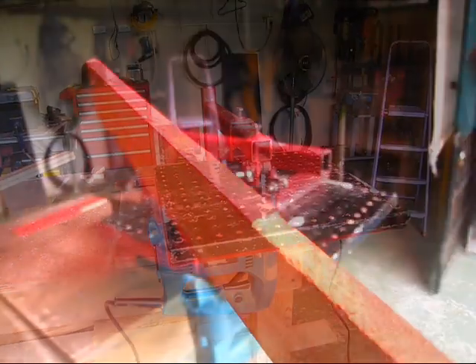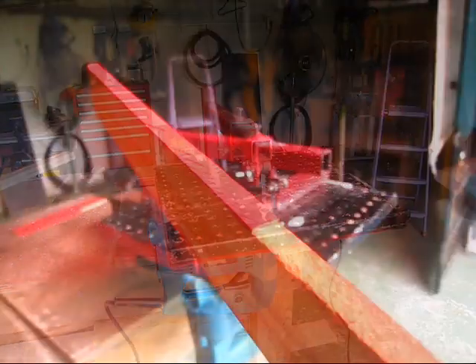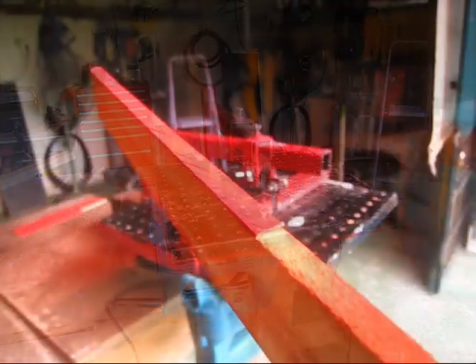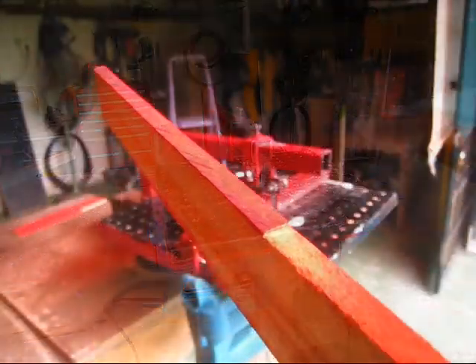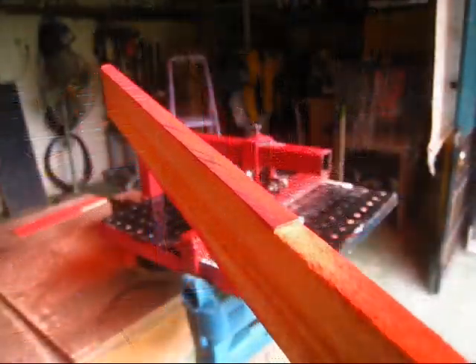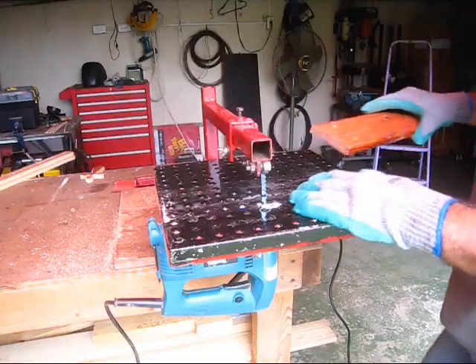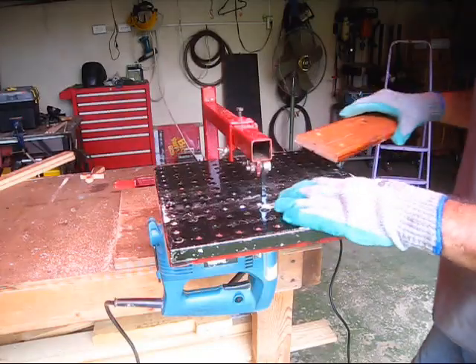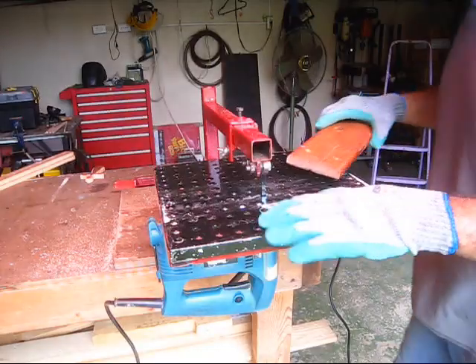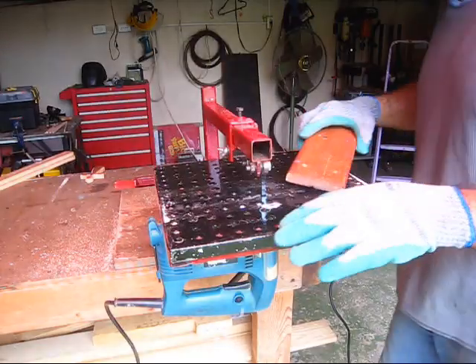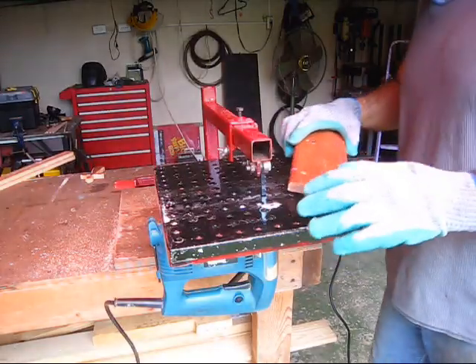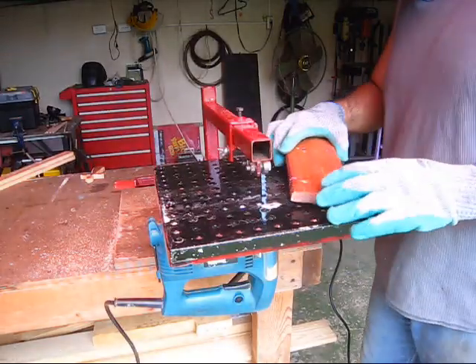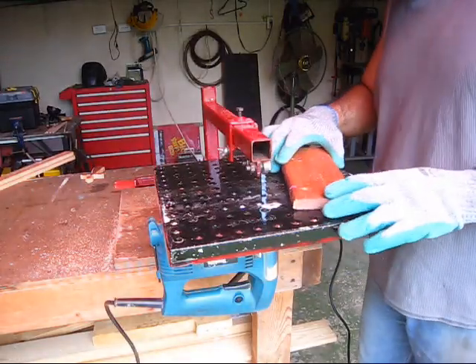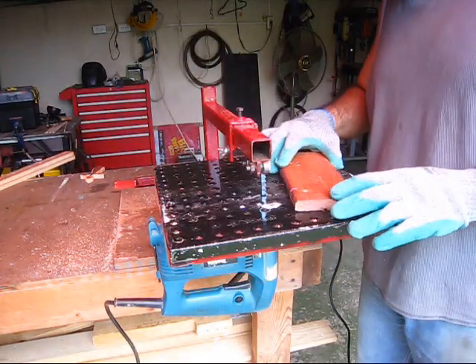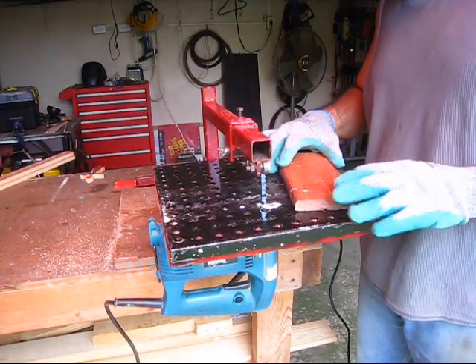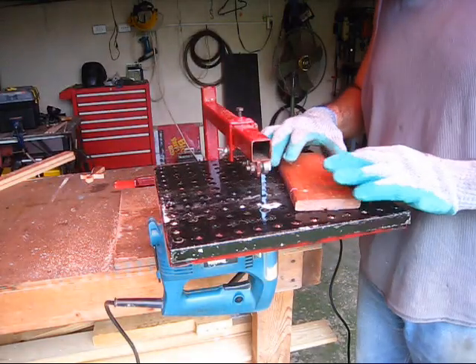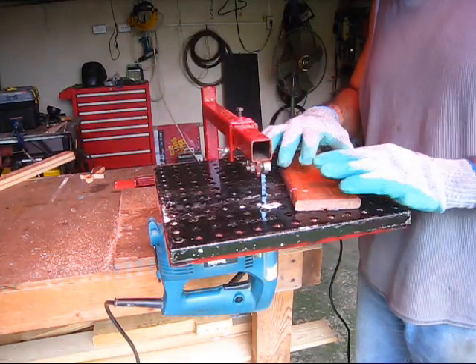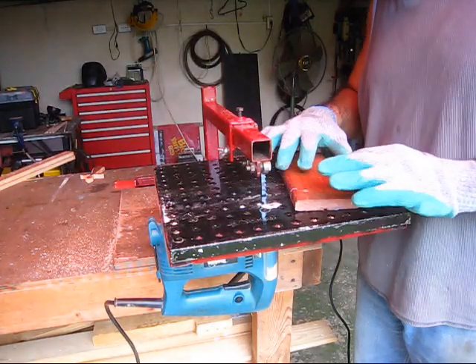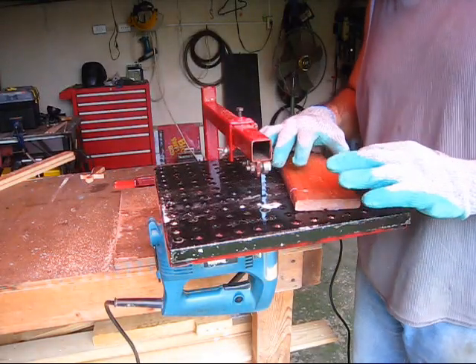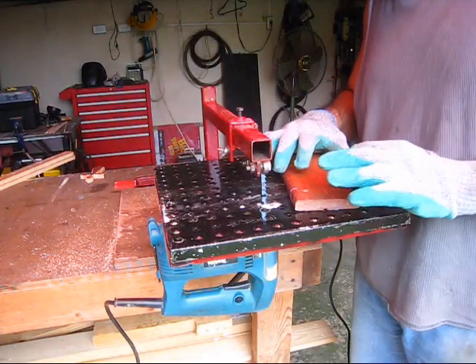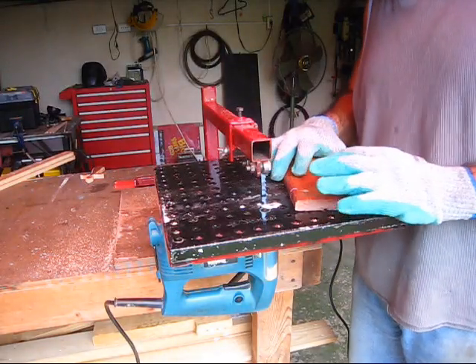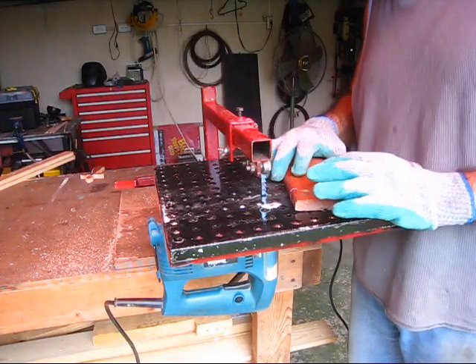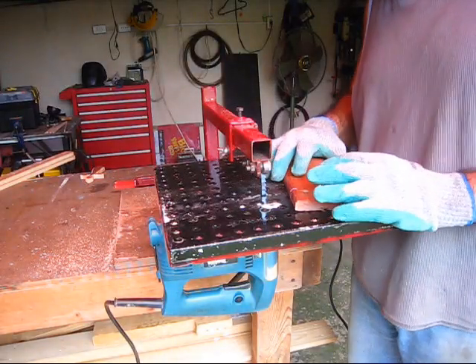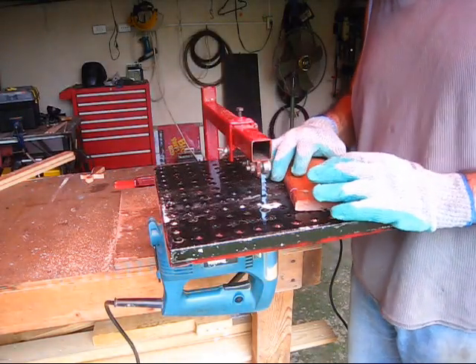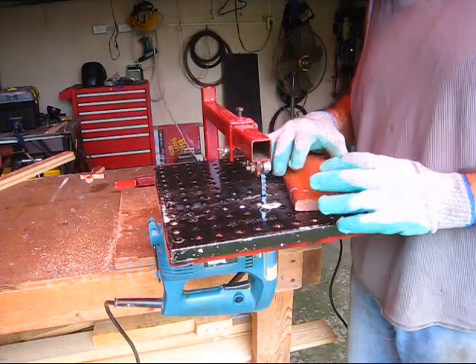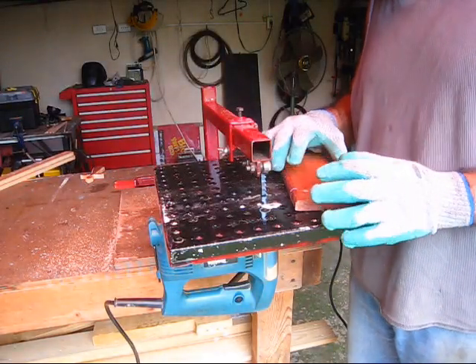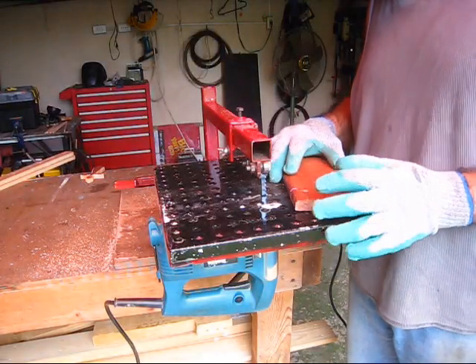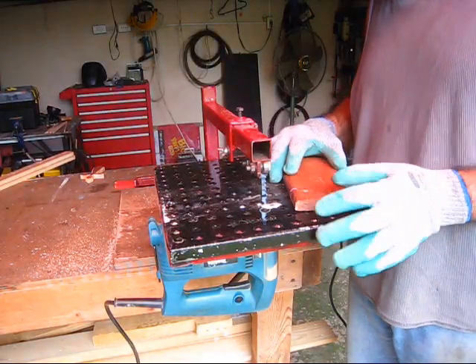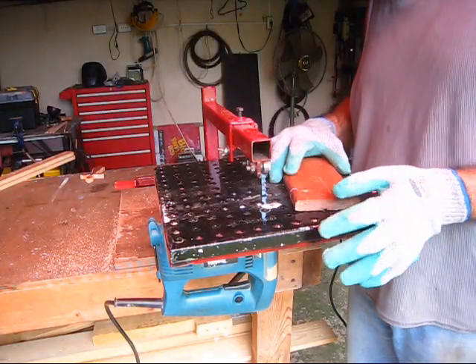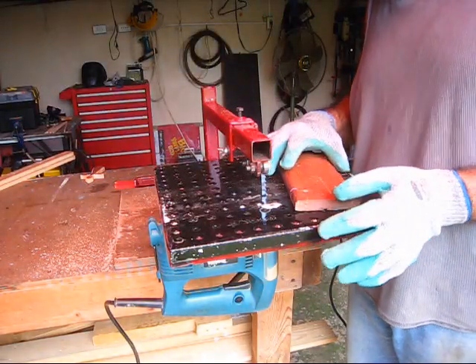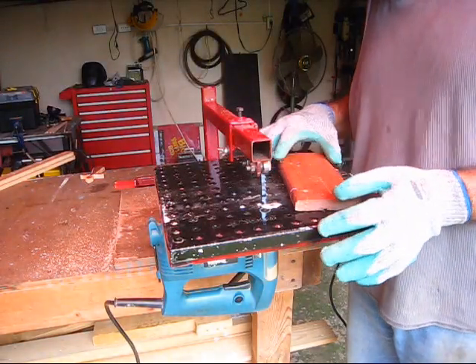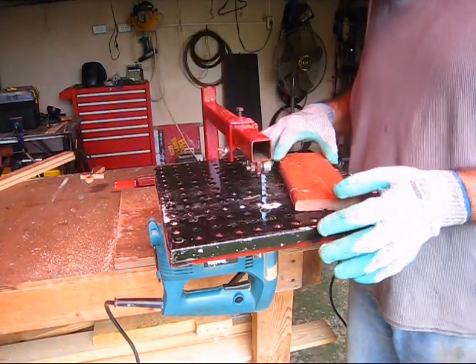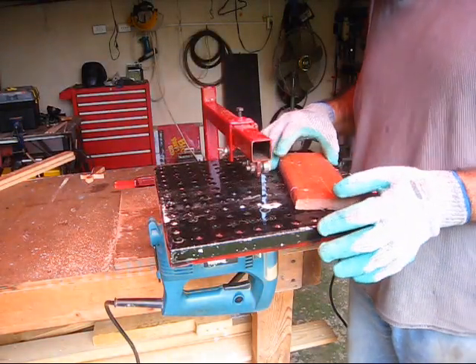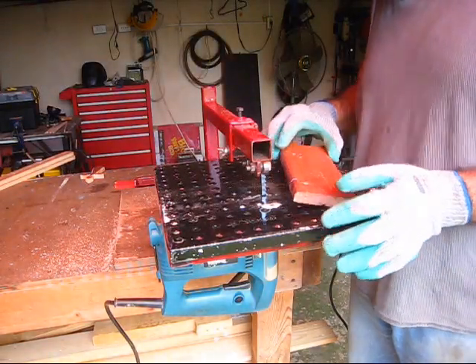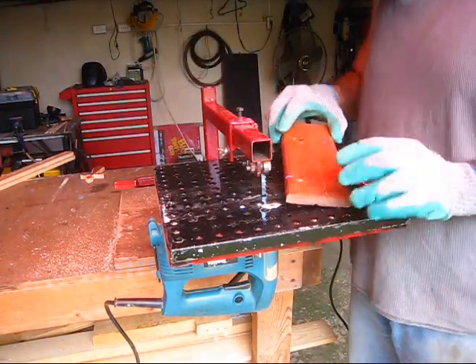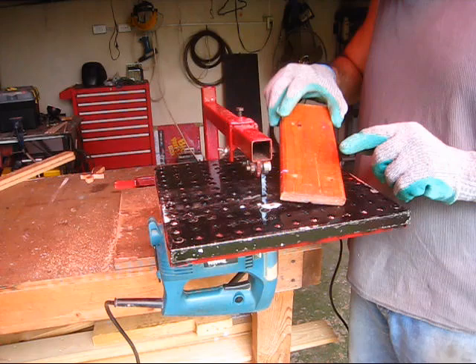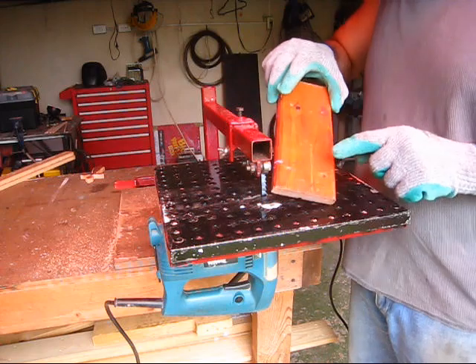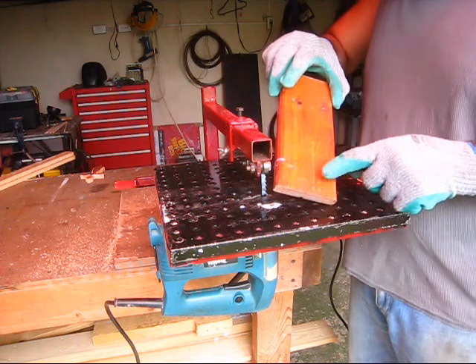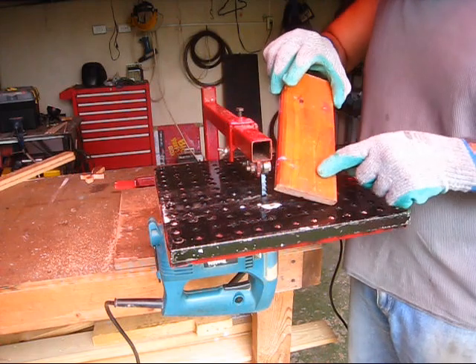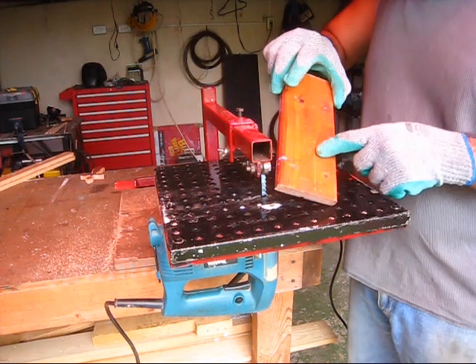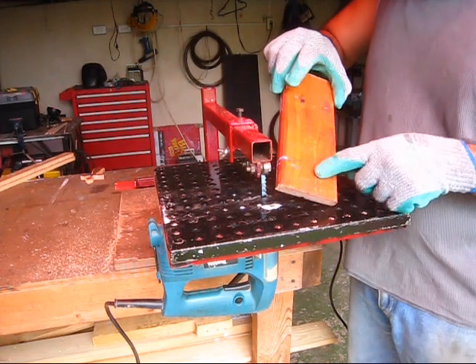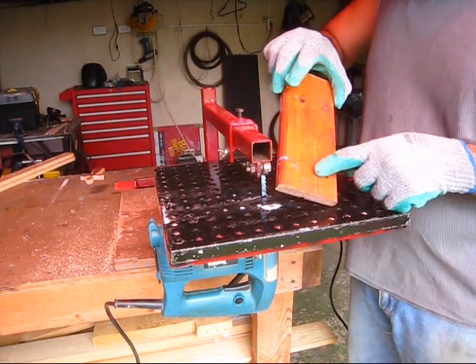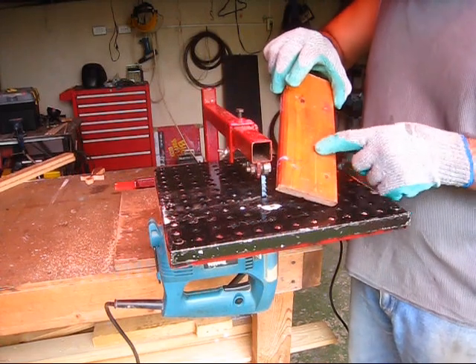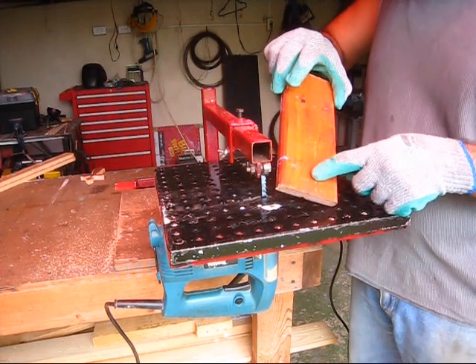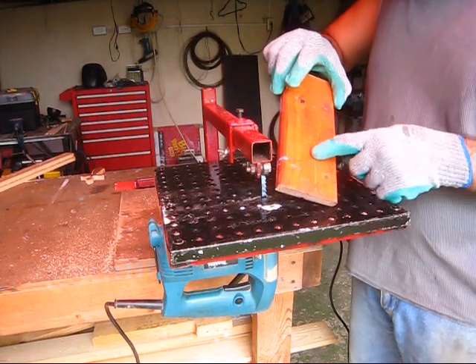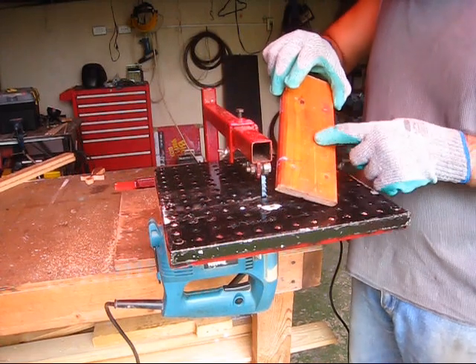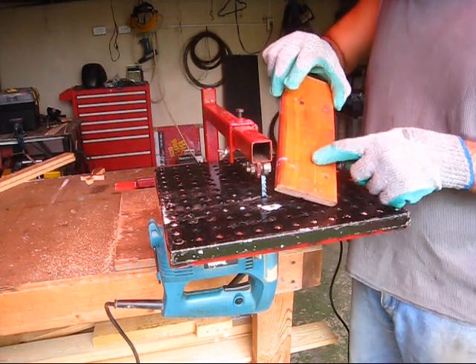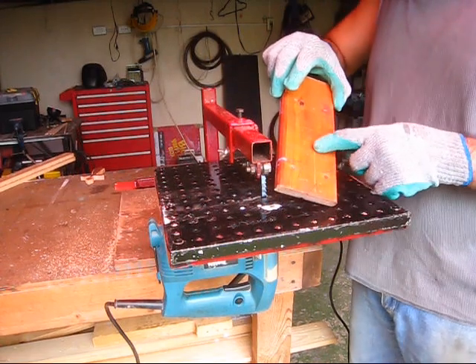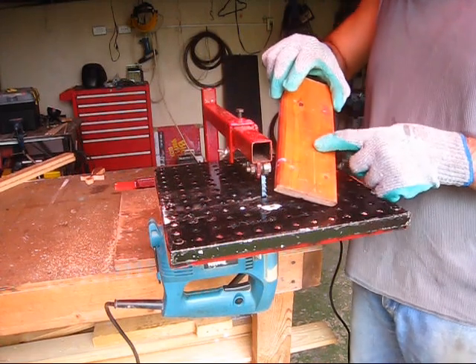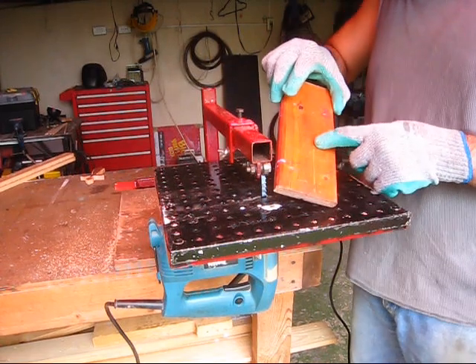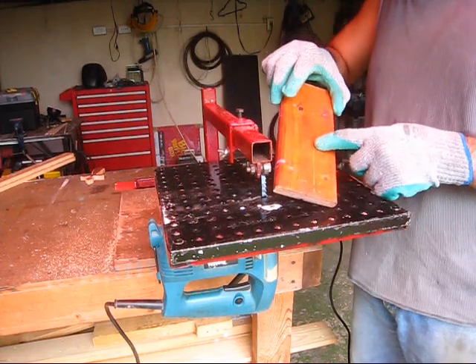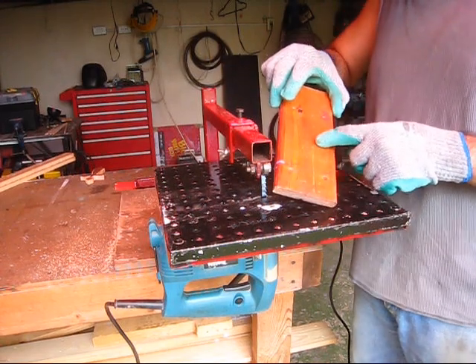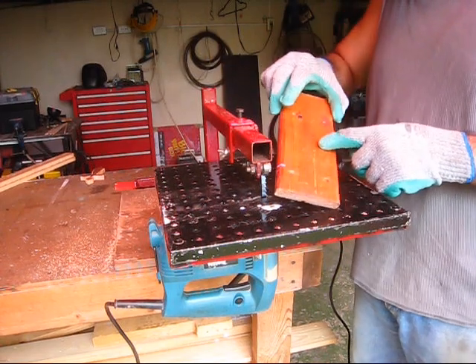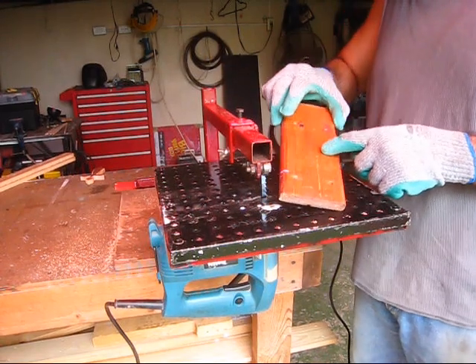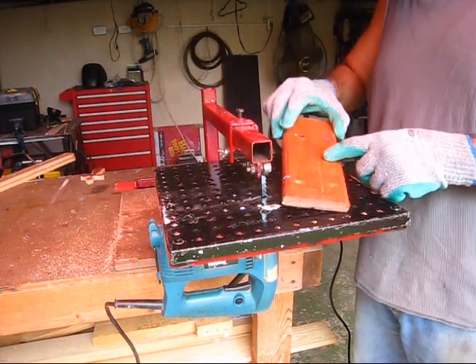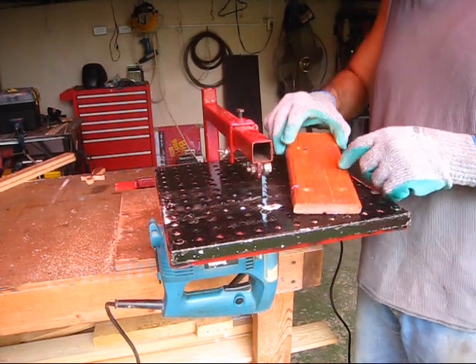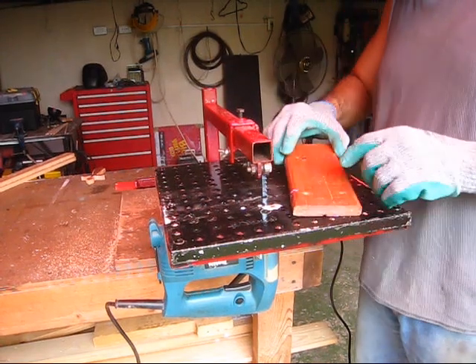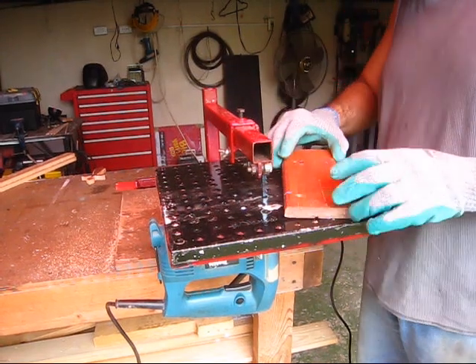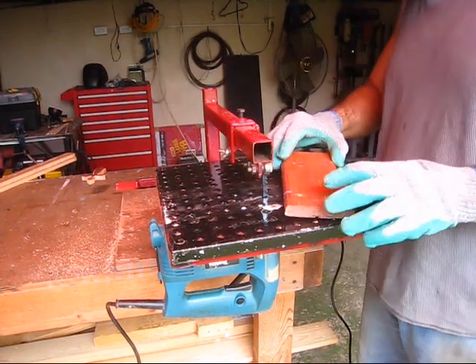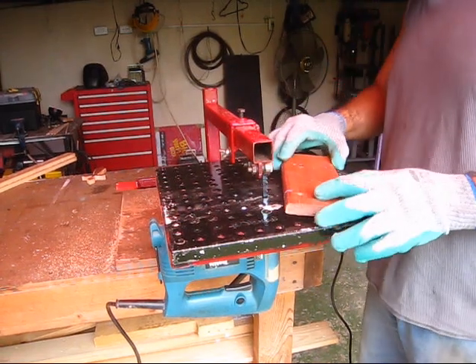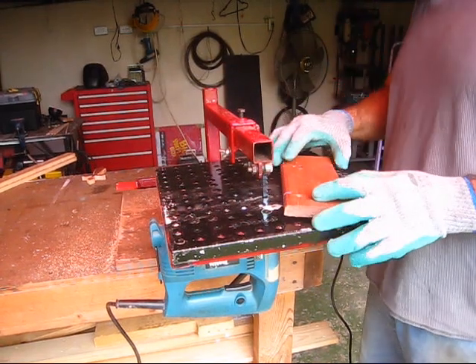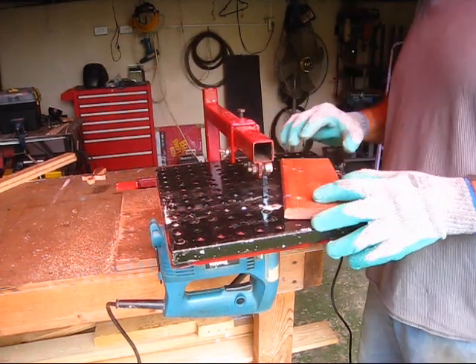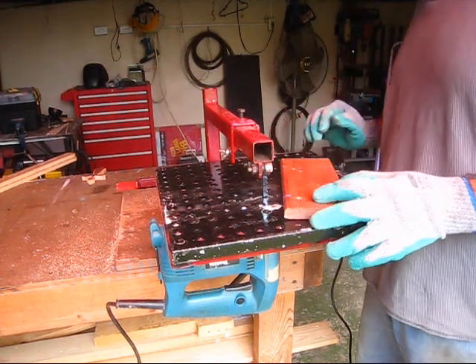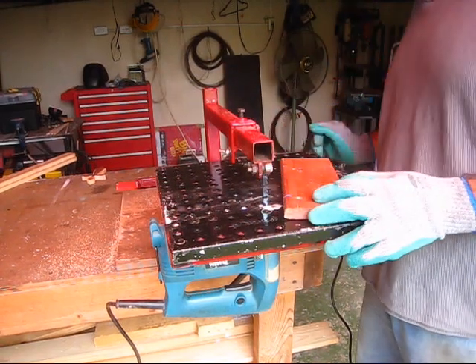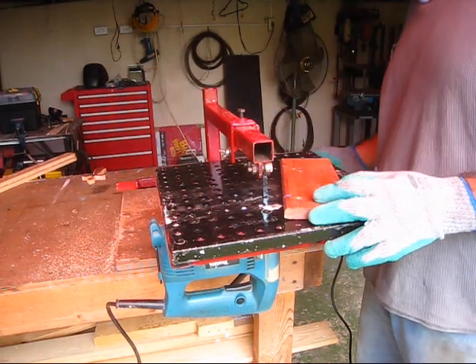Obviously you can also use this to cut out shapes with a lot of accuracy. I'm gonna cut this cross out of this piece of wood — I'll show you.